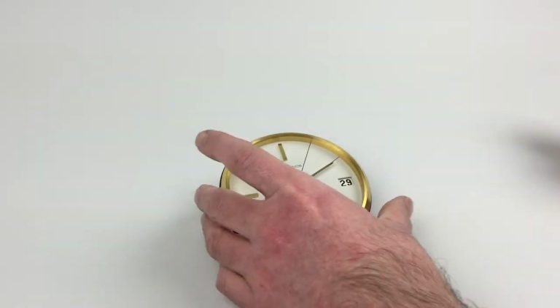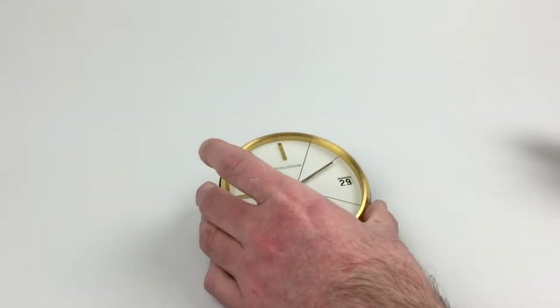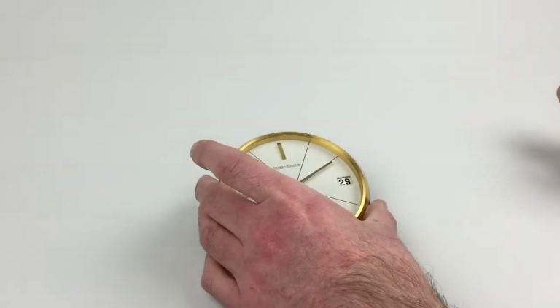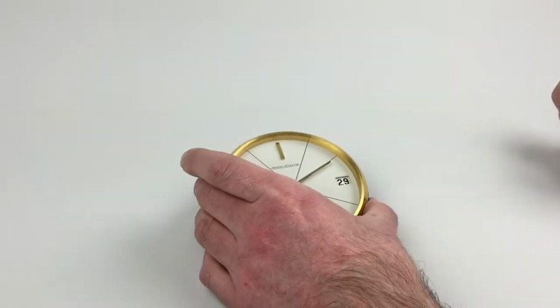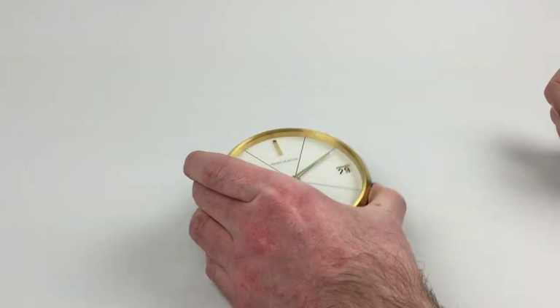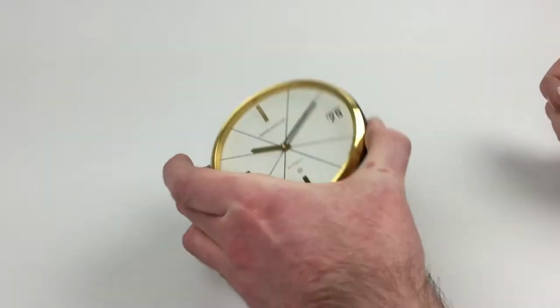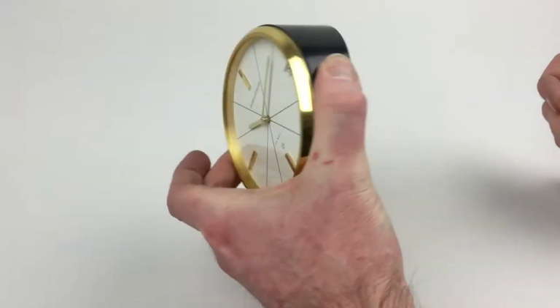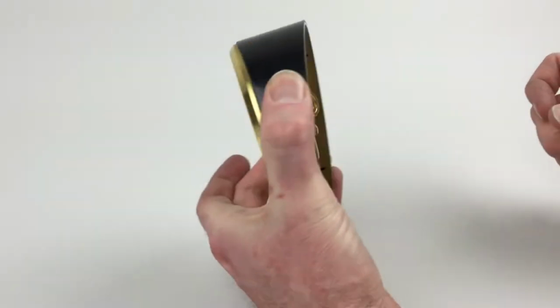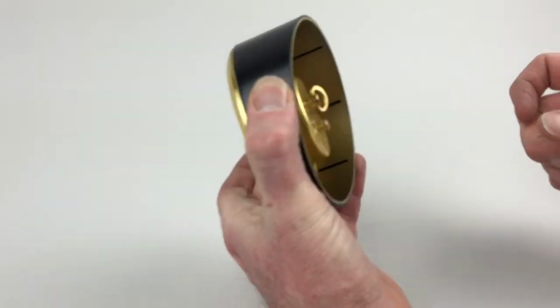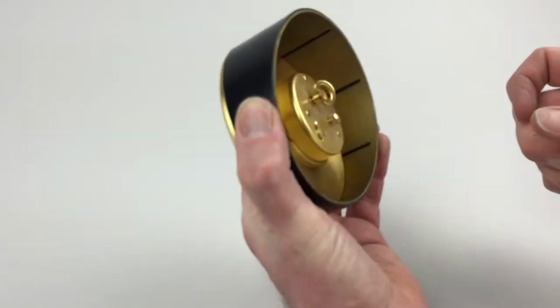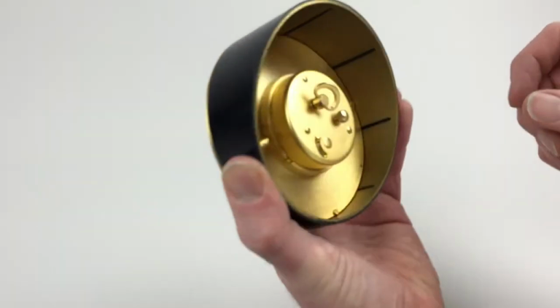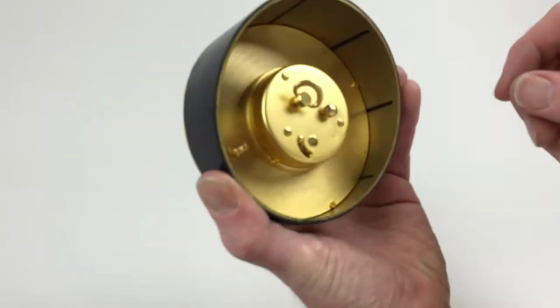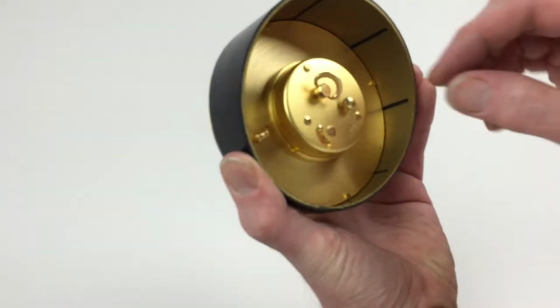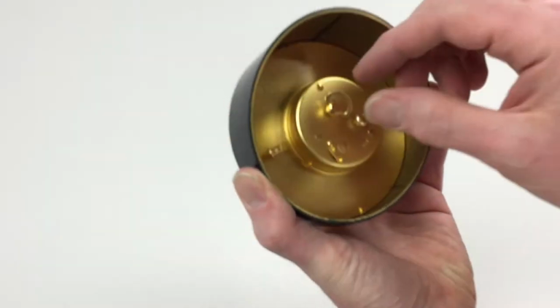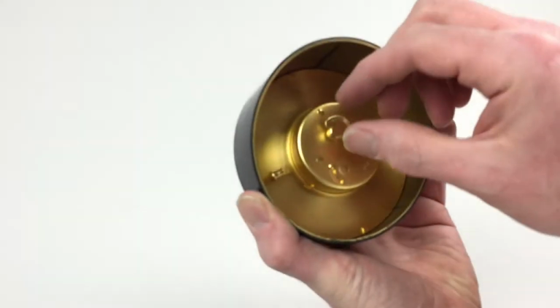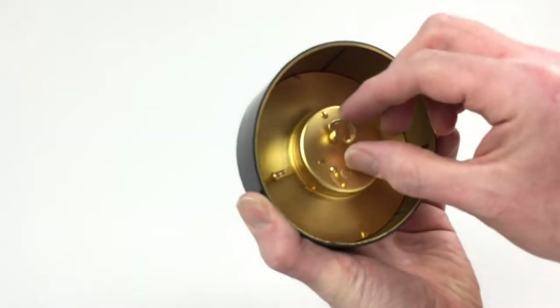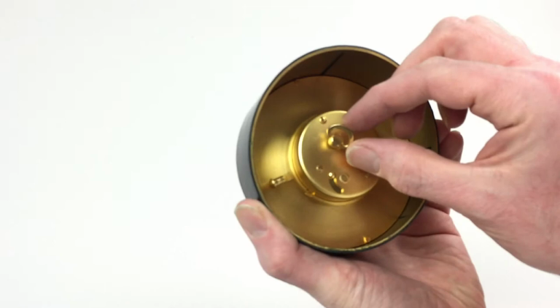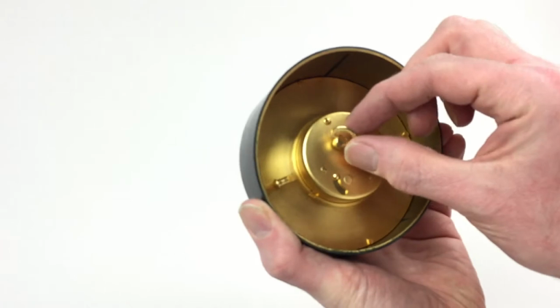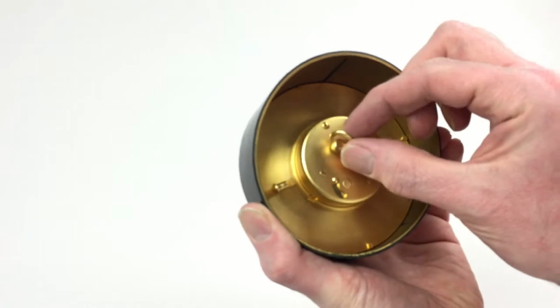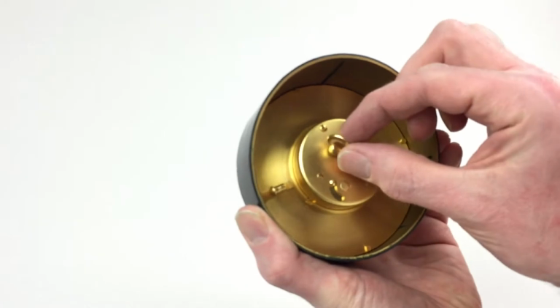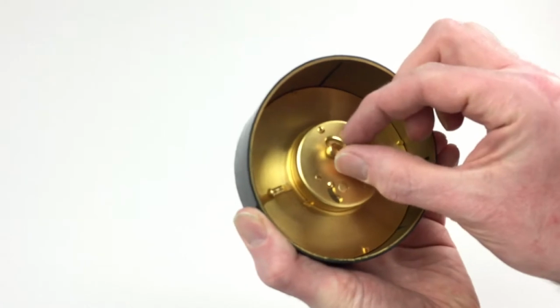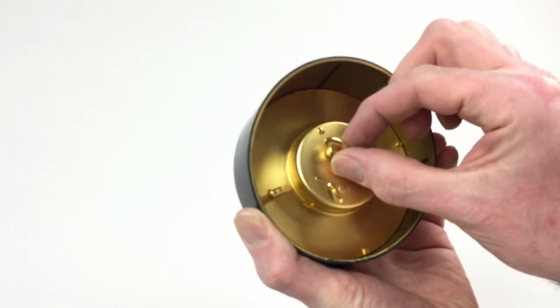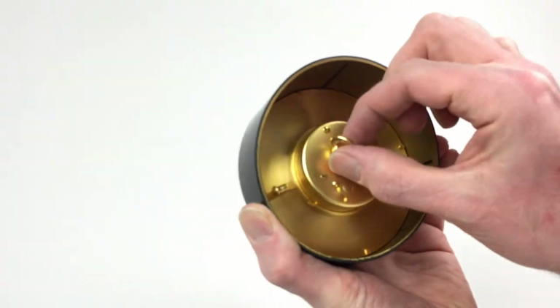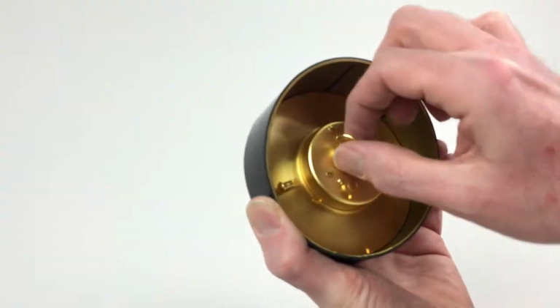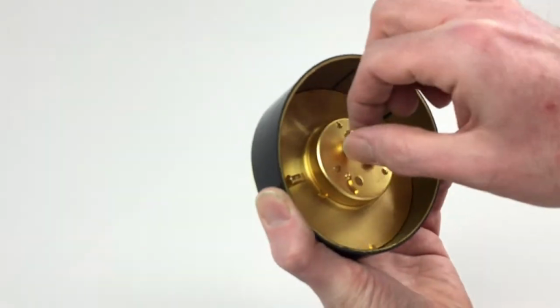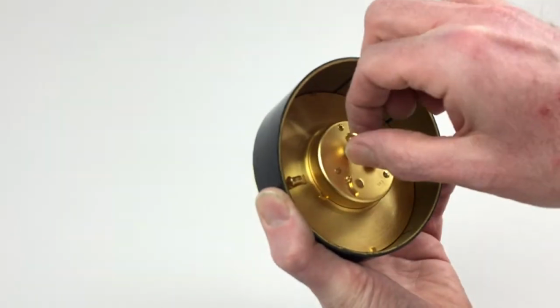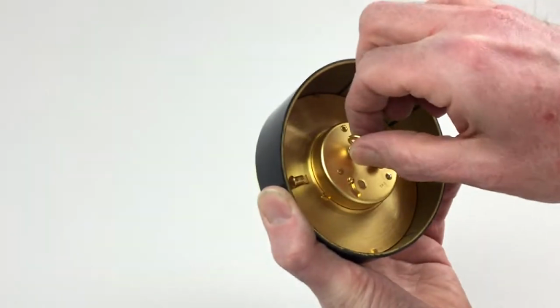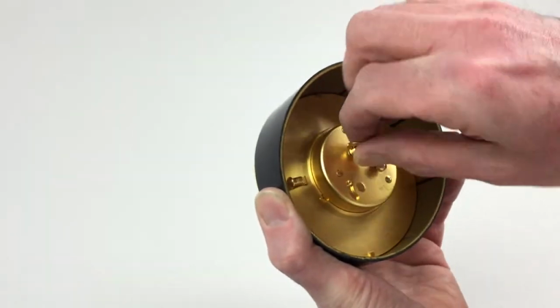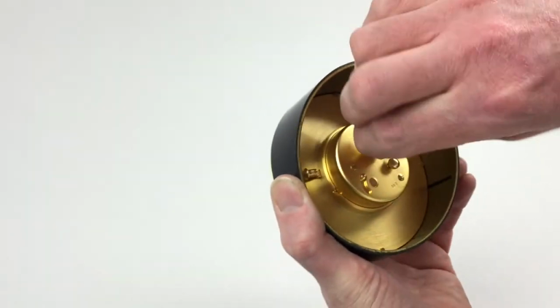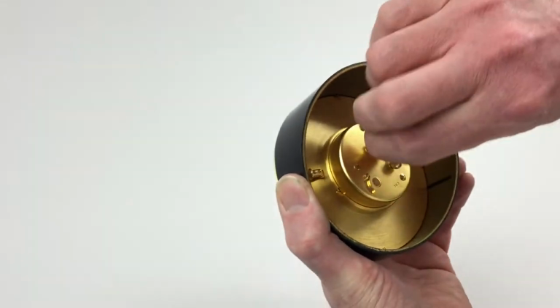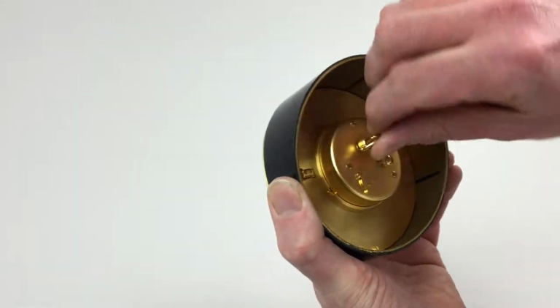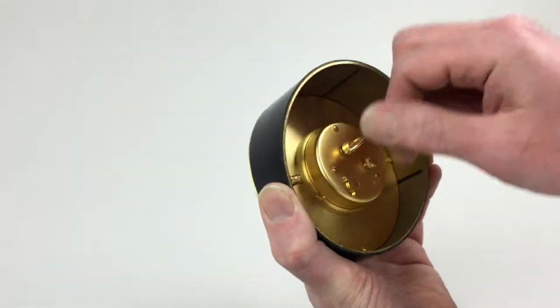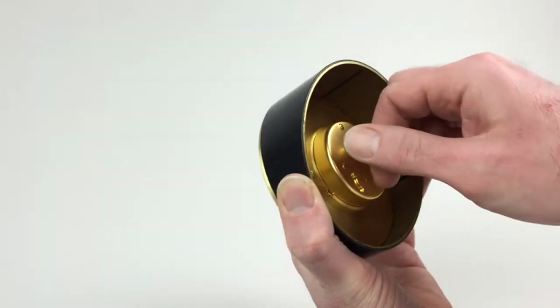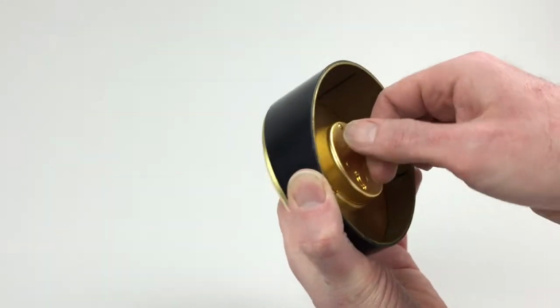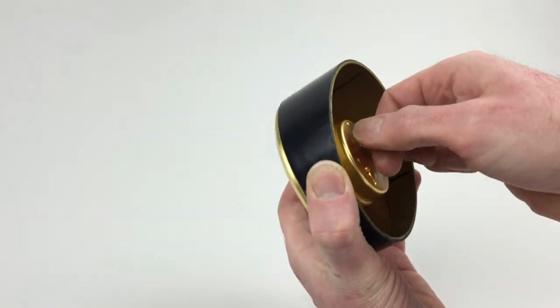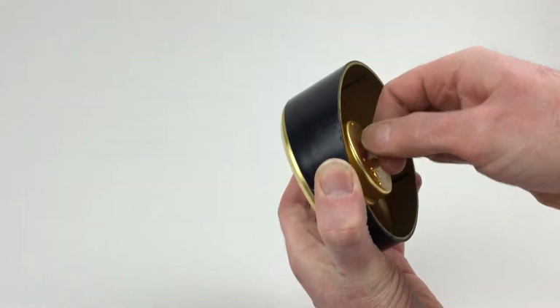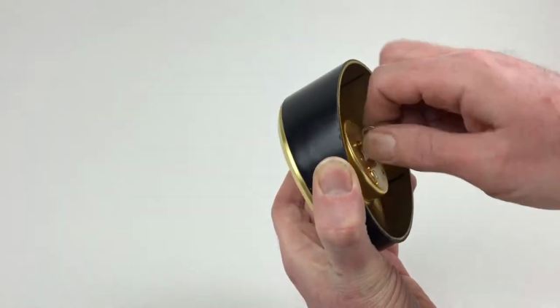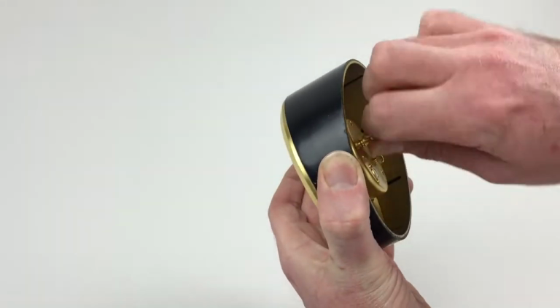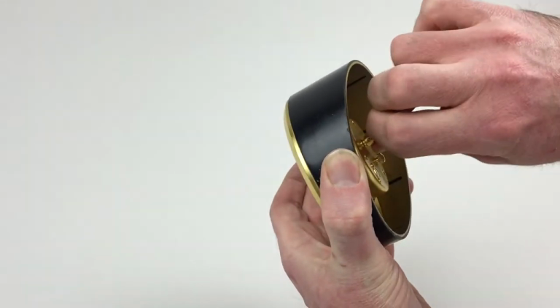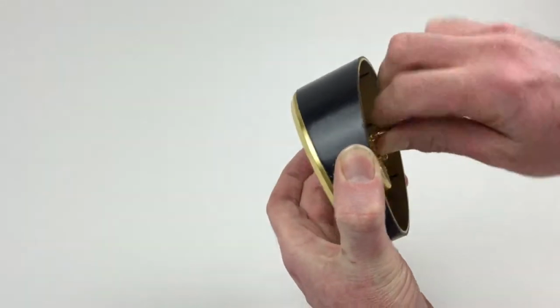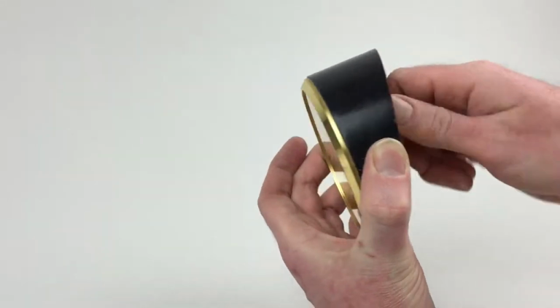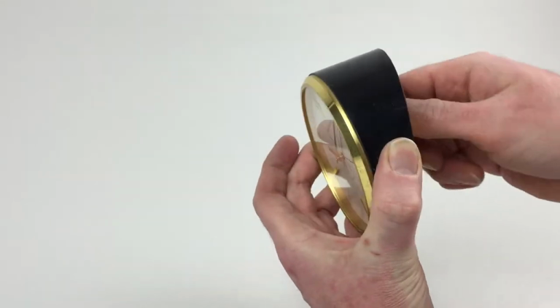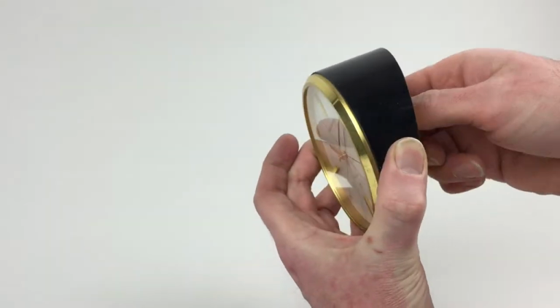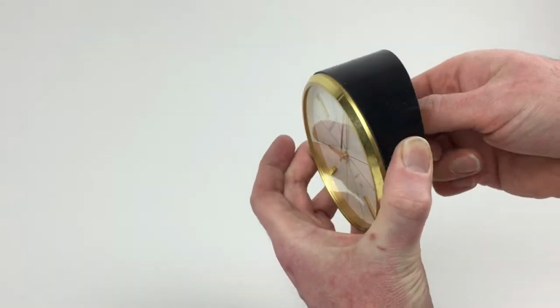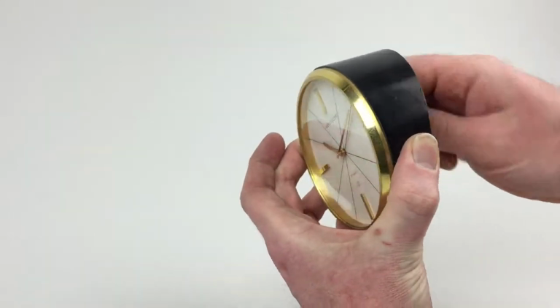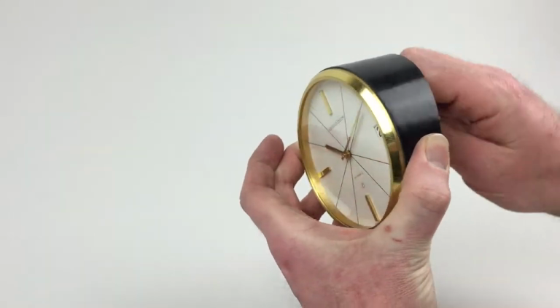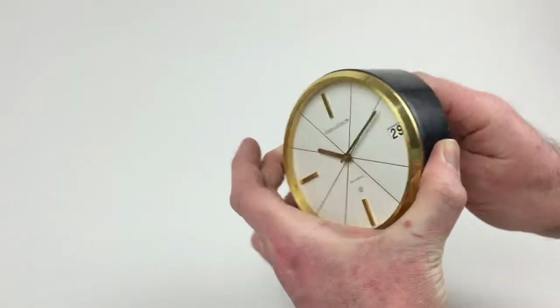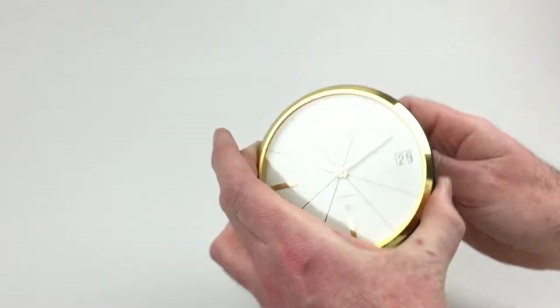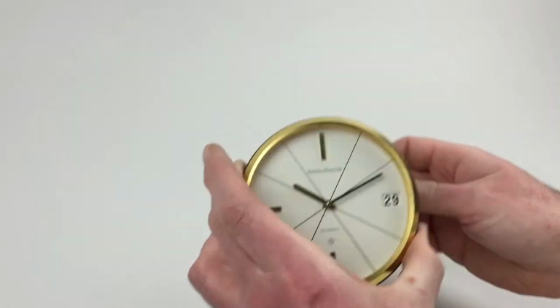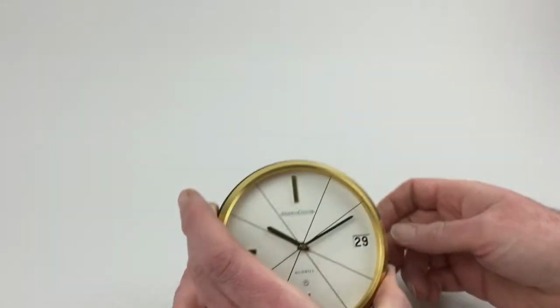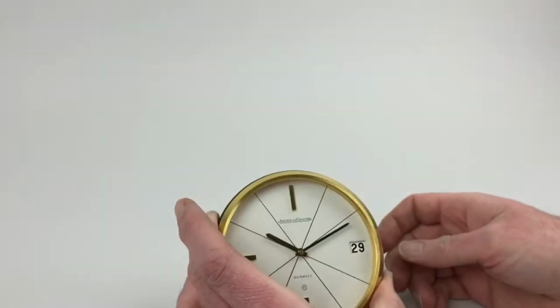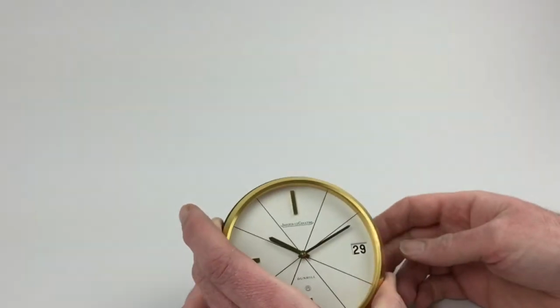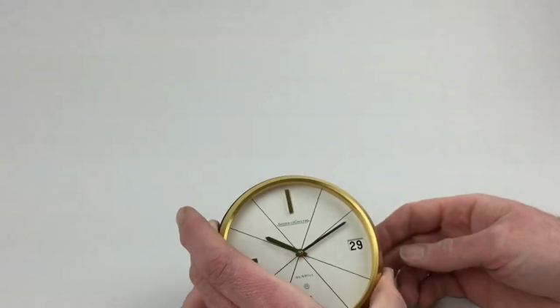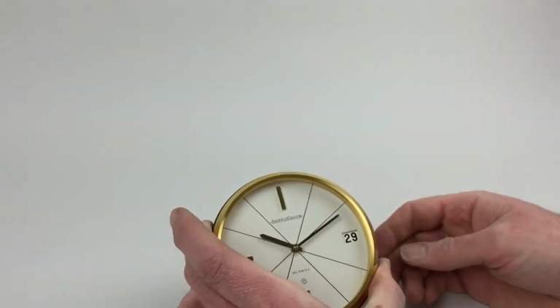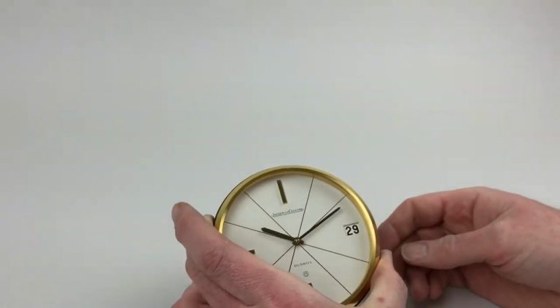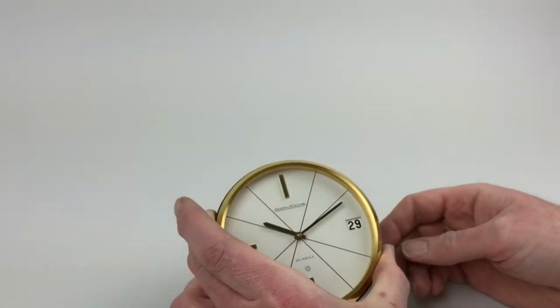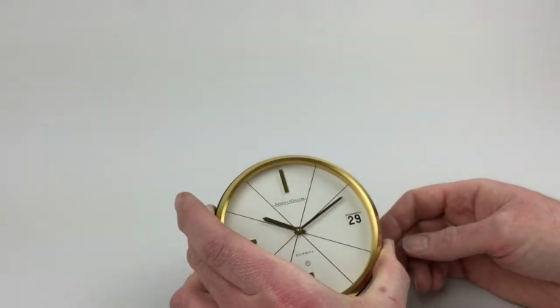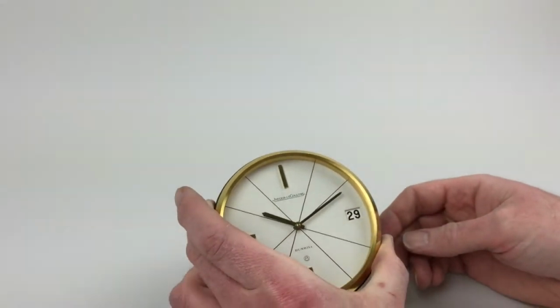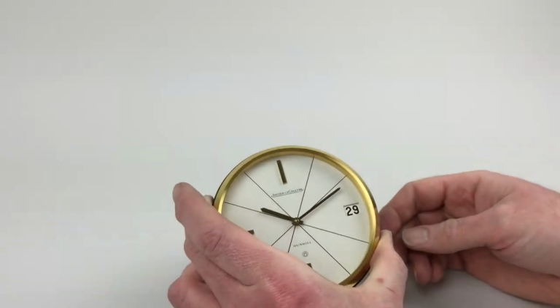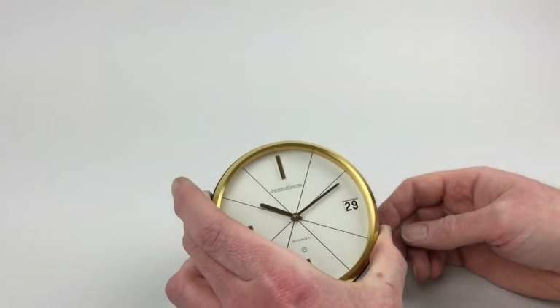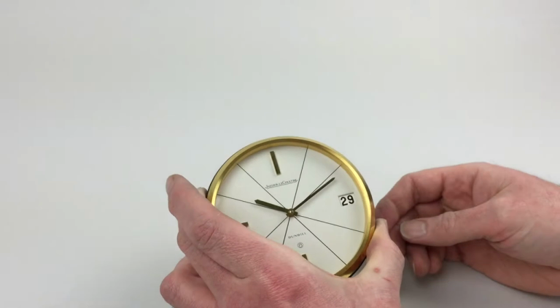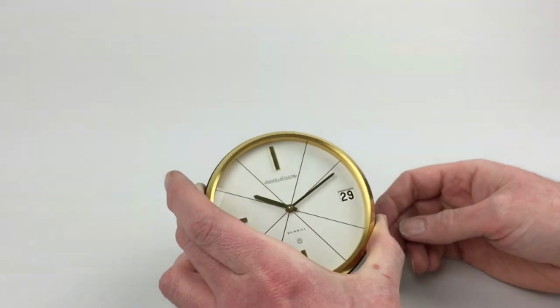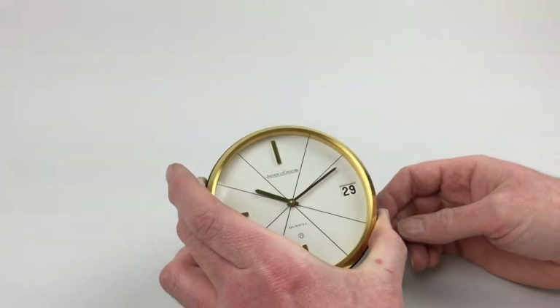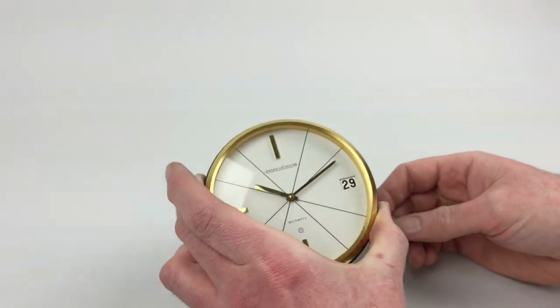To wind the movement, I'll use this notch here to turn that anti-clockwise until the spring feels tight.